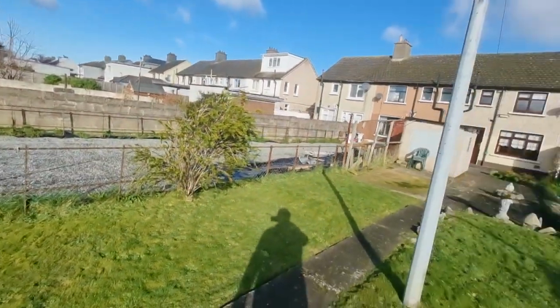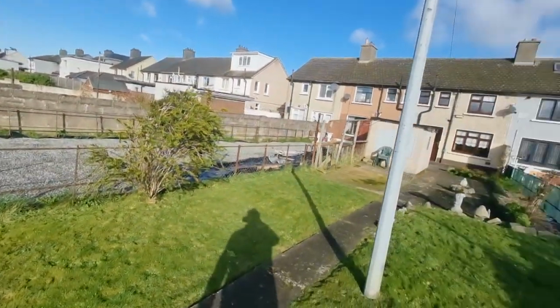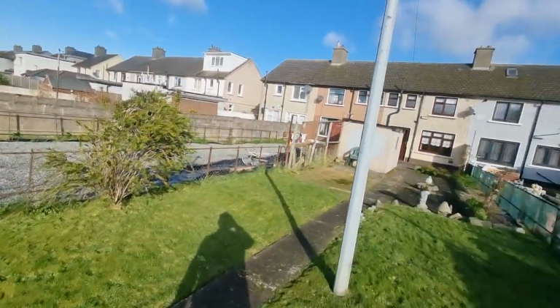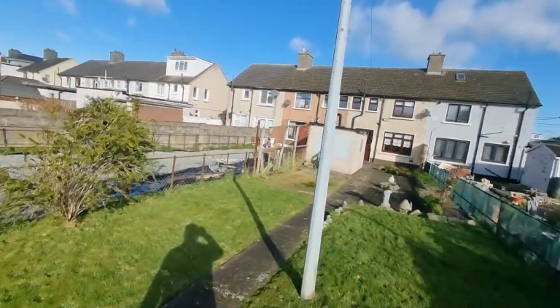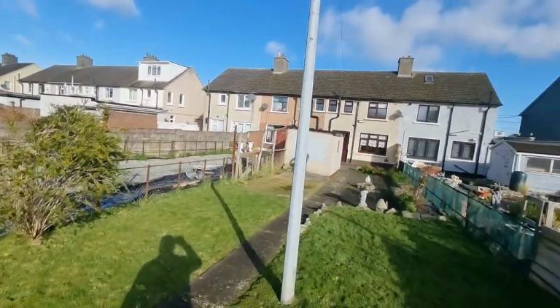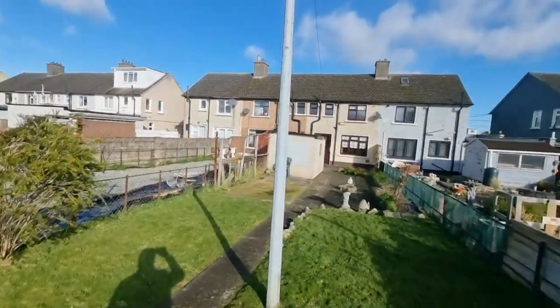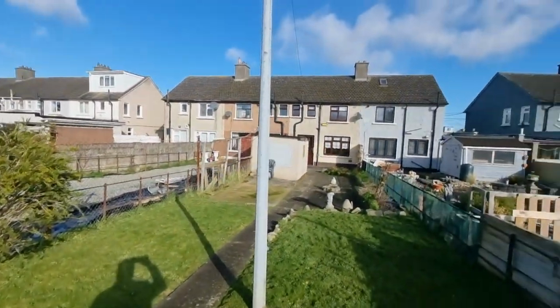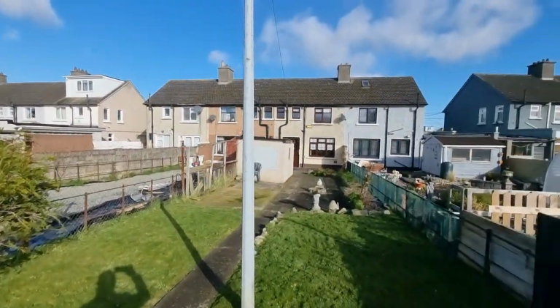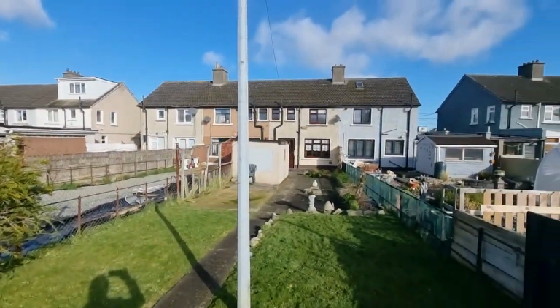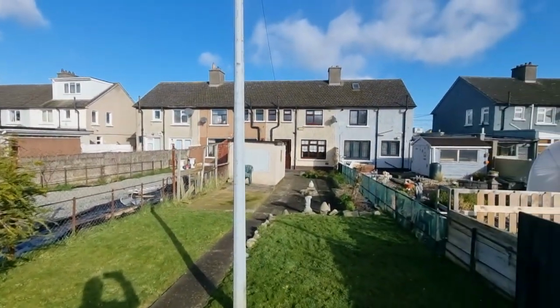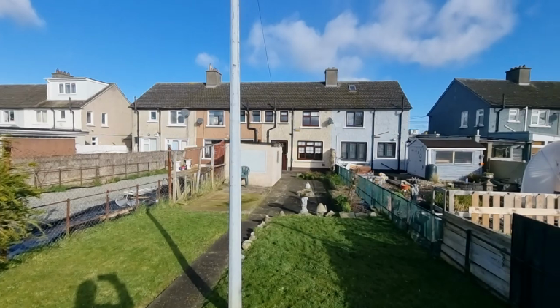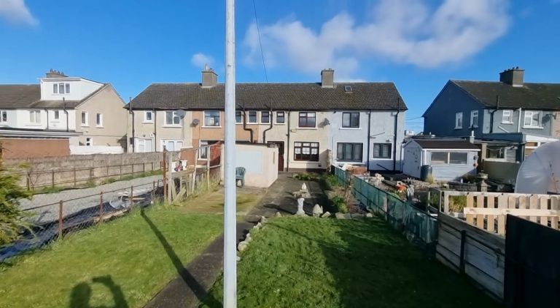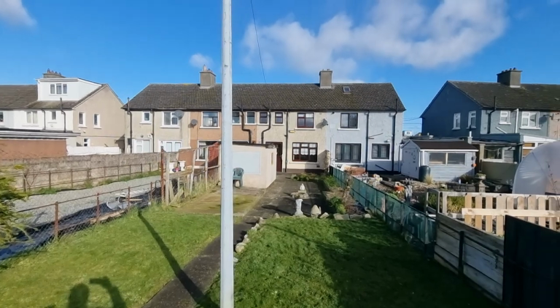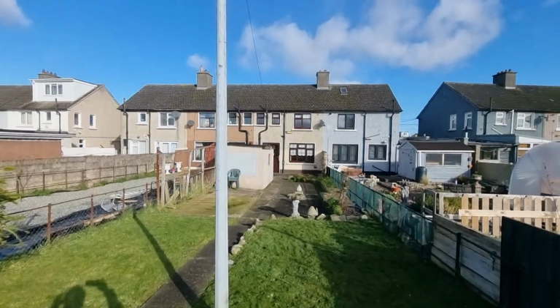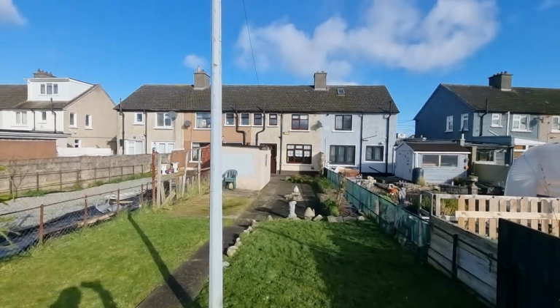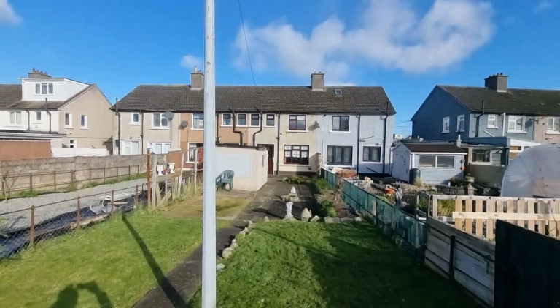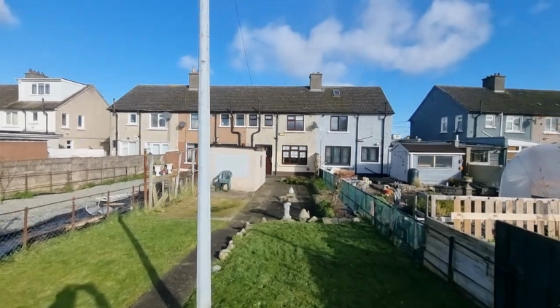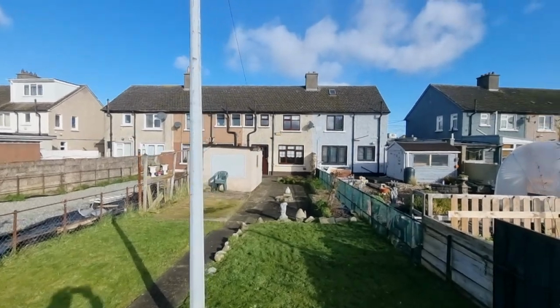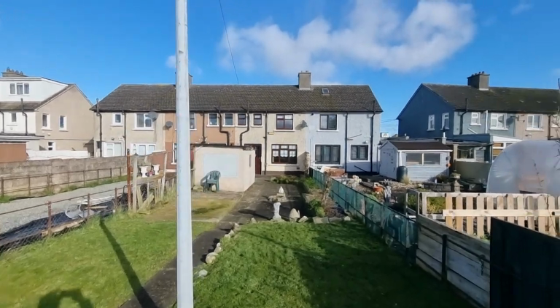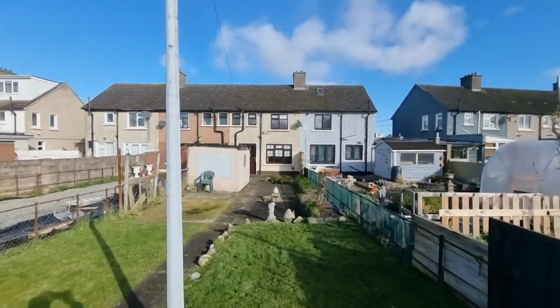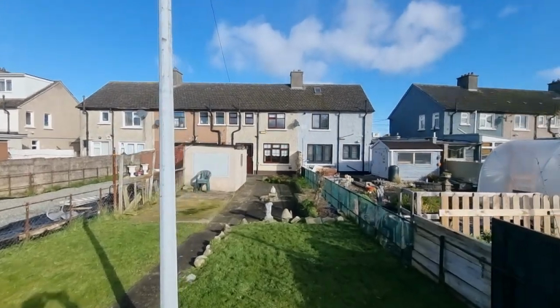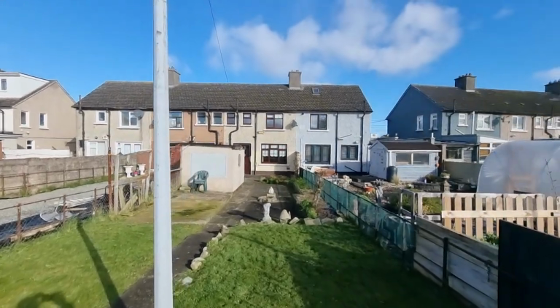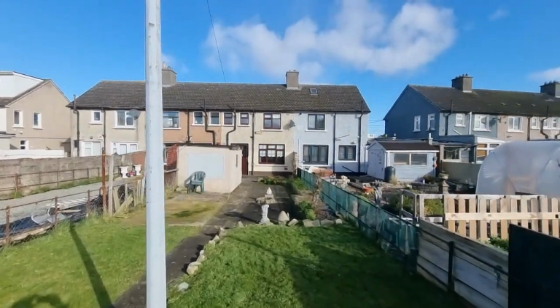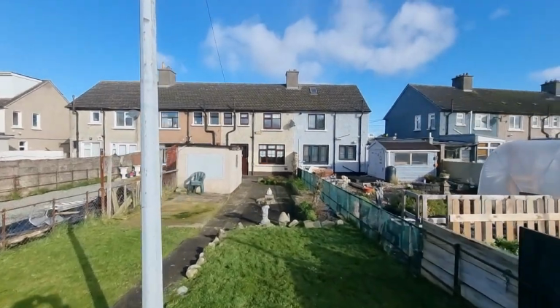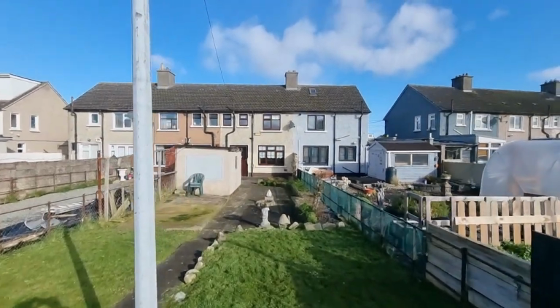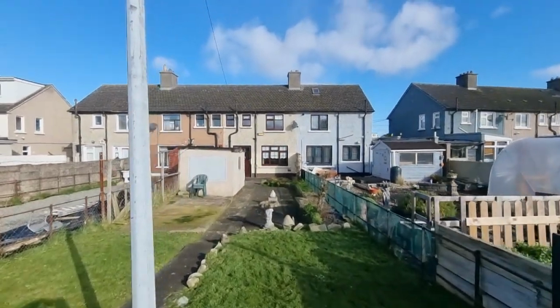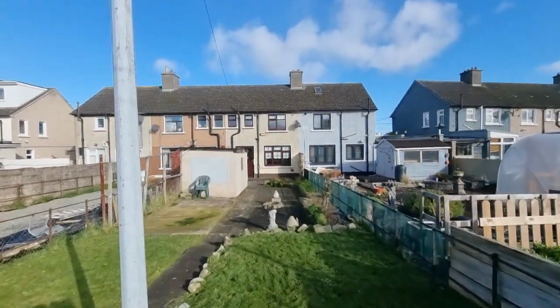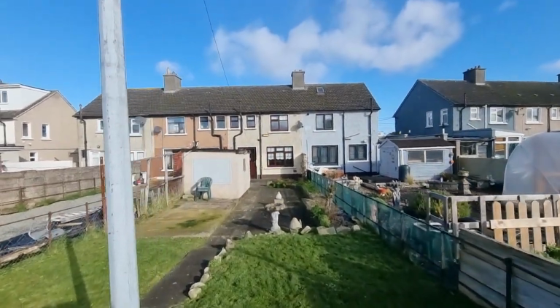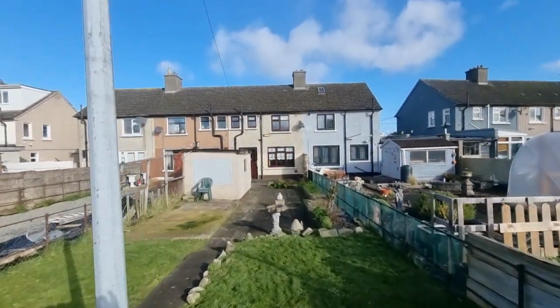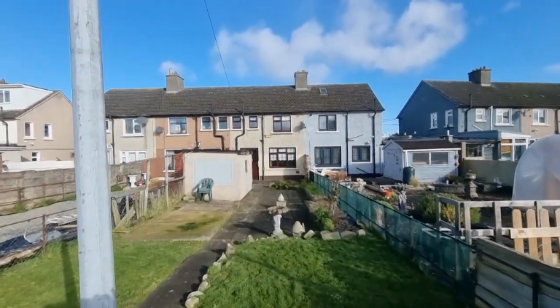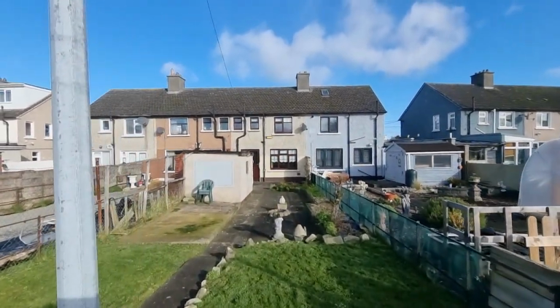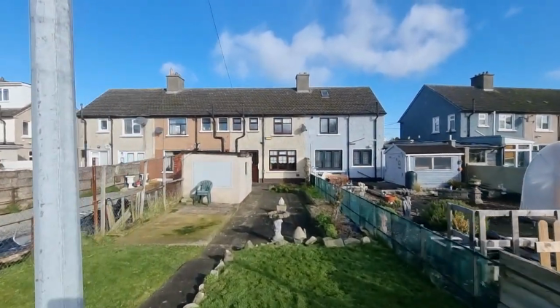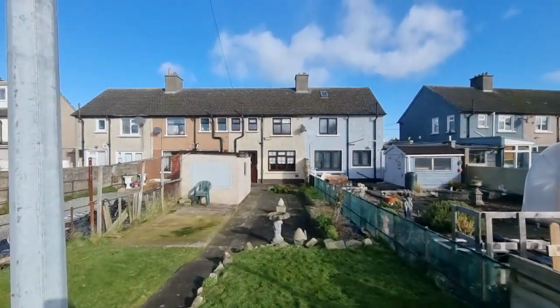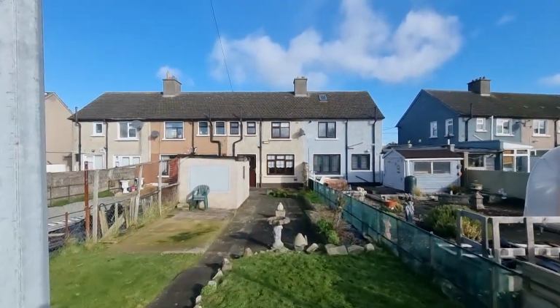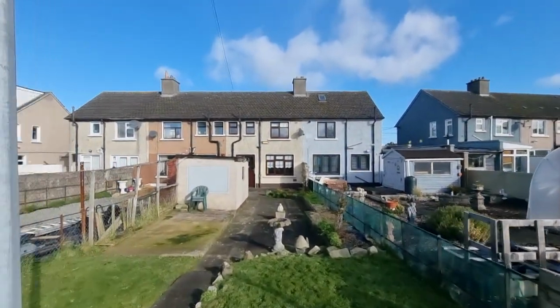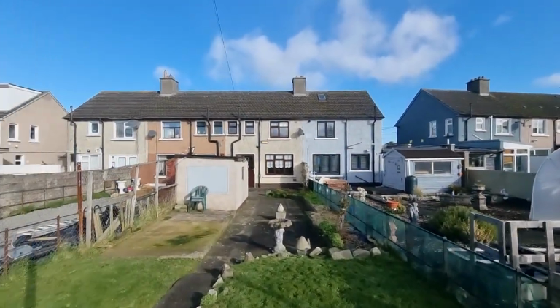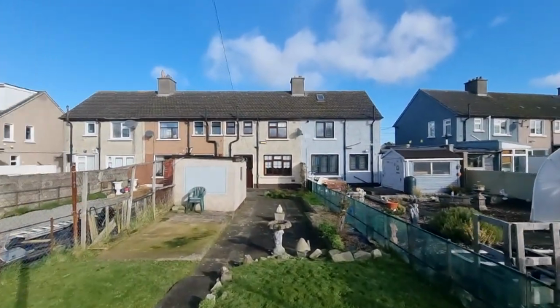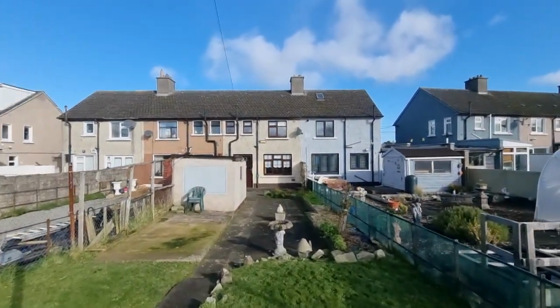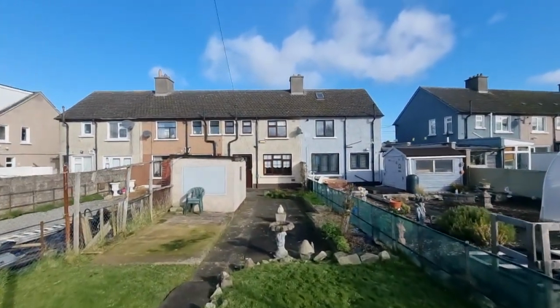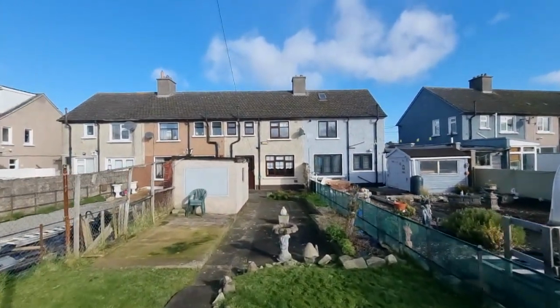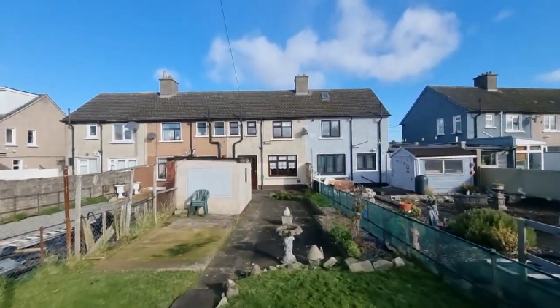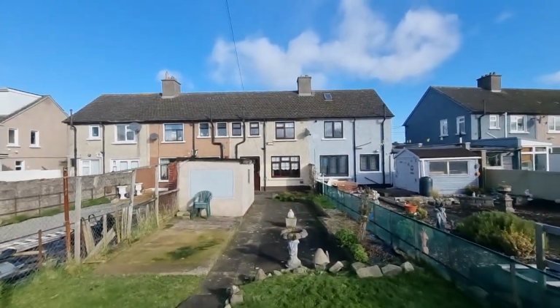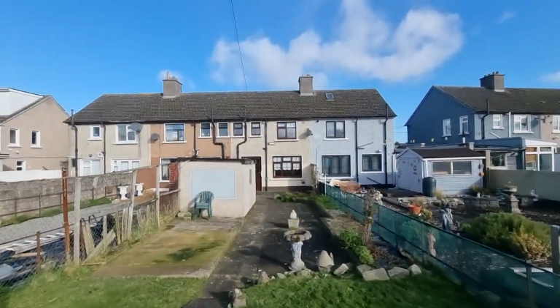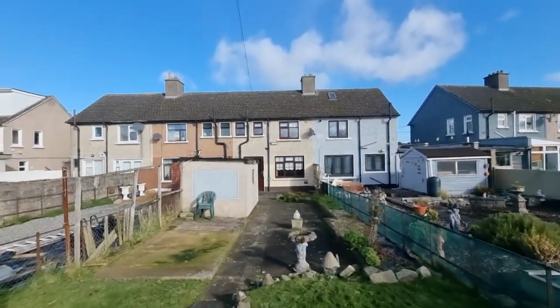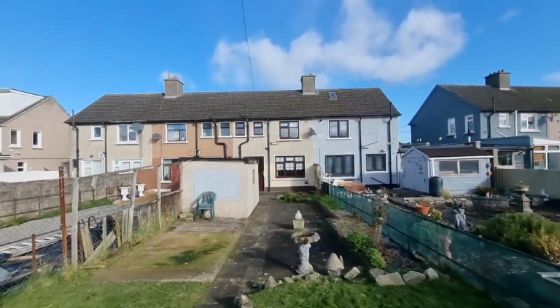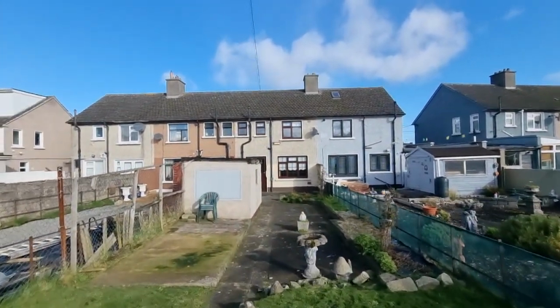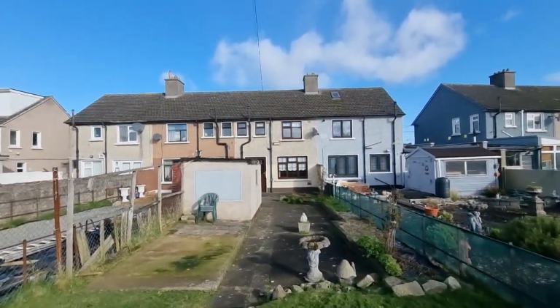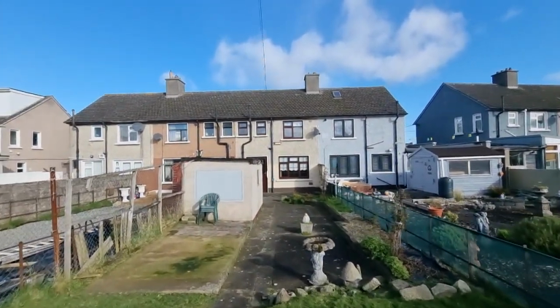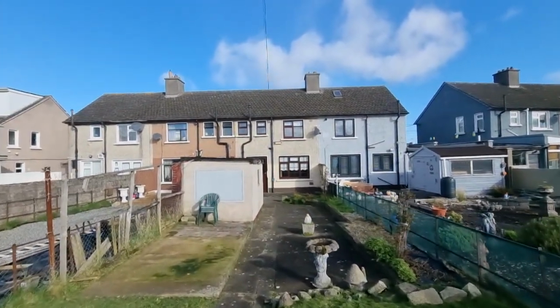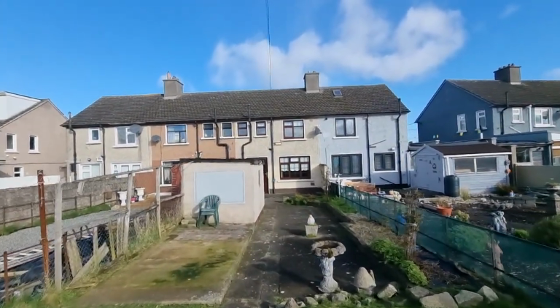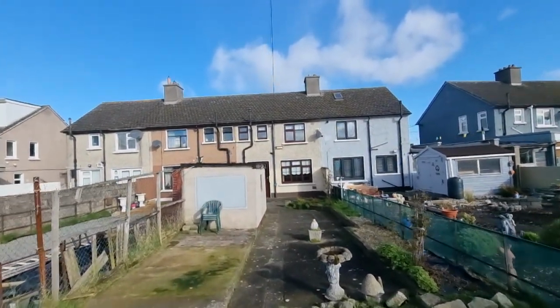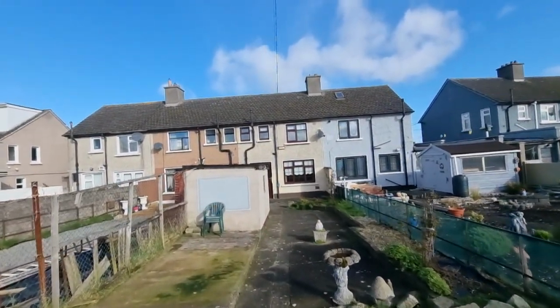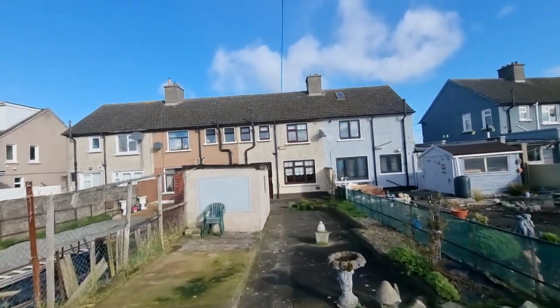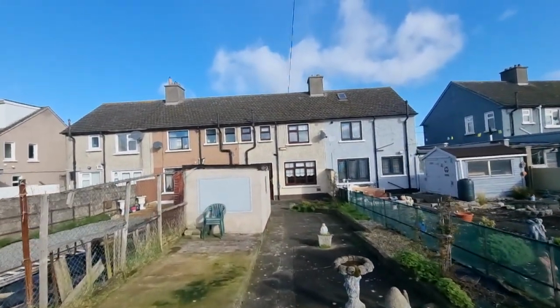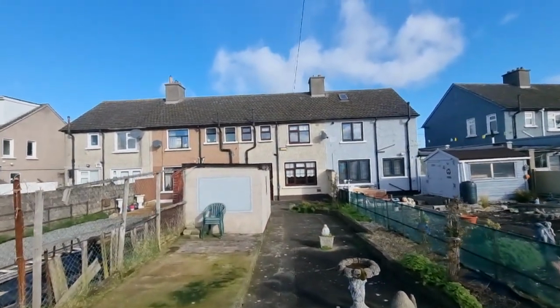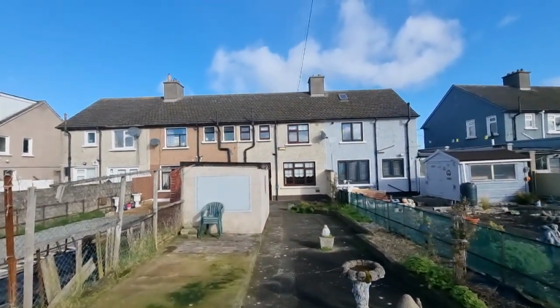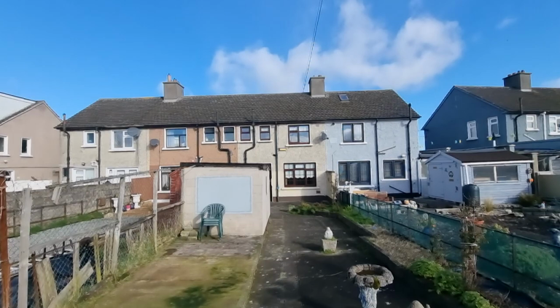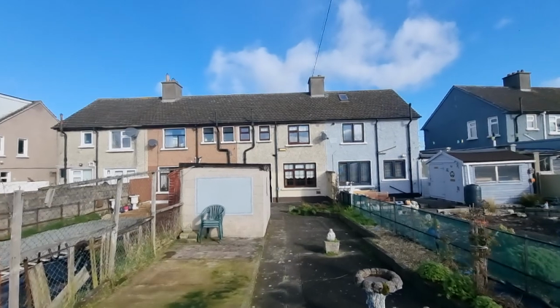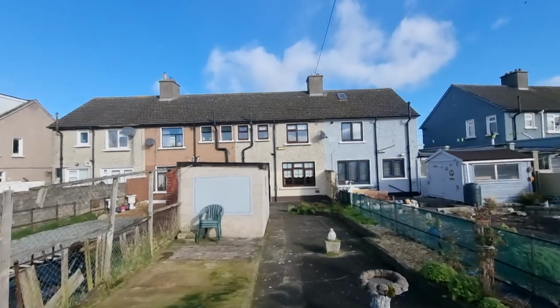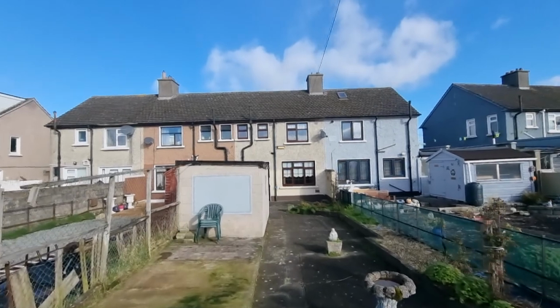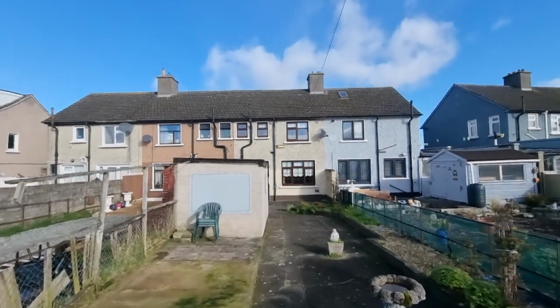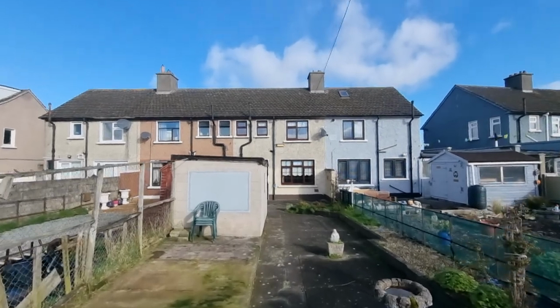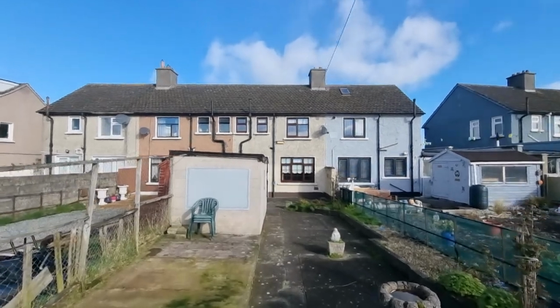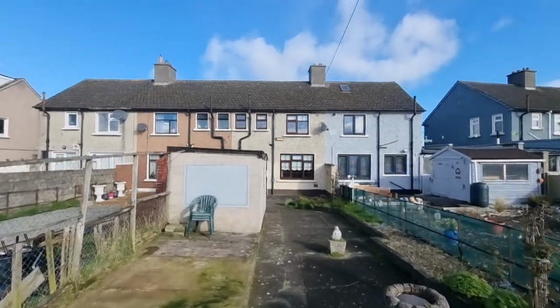So that's number 46 Rossmoor Road, Ballyfermet, Dublin 10.